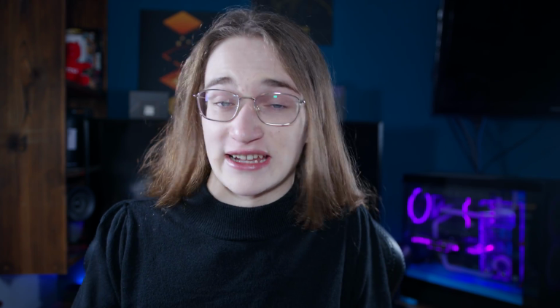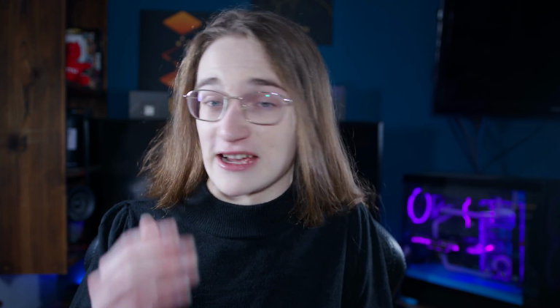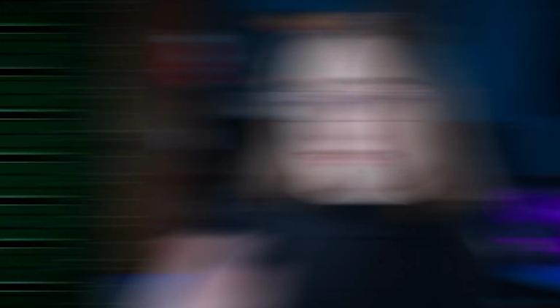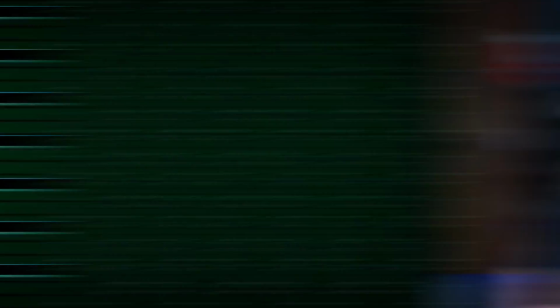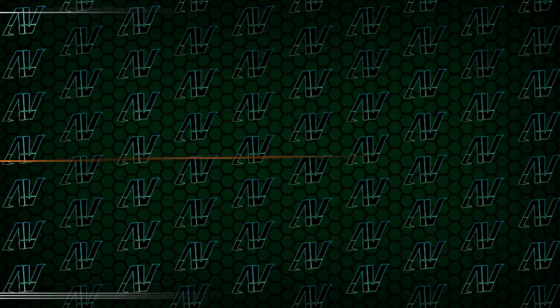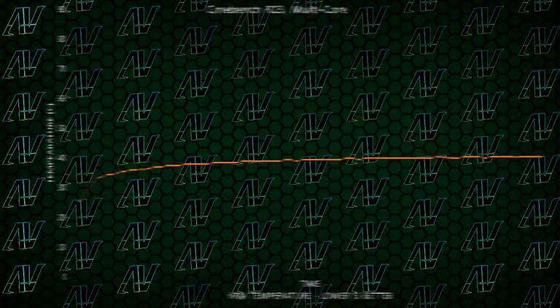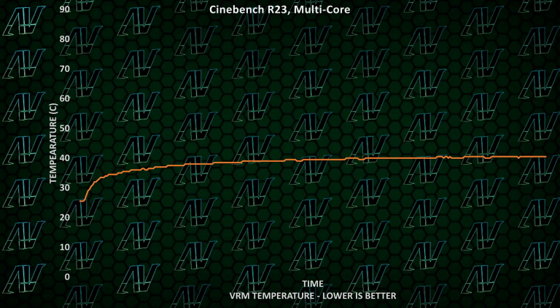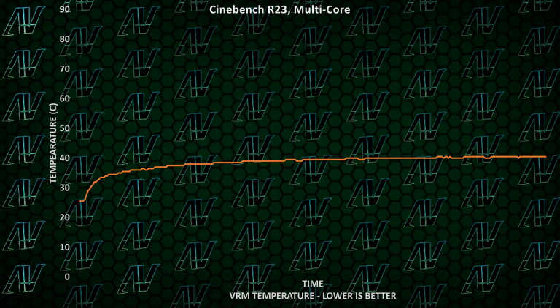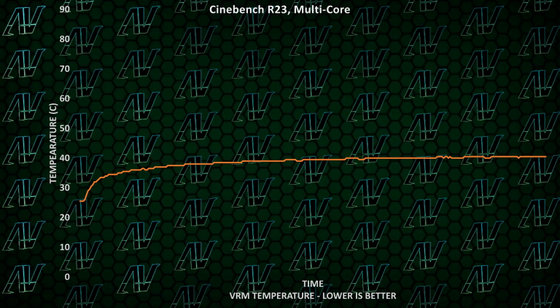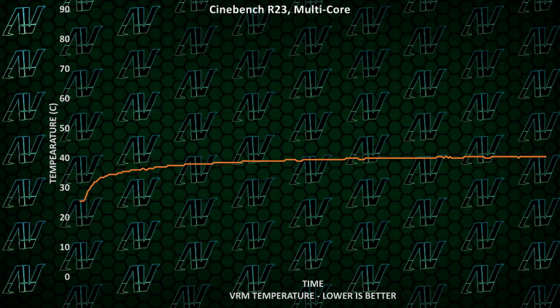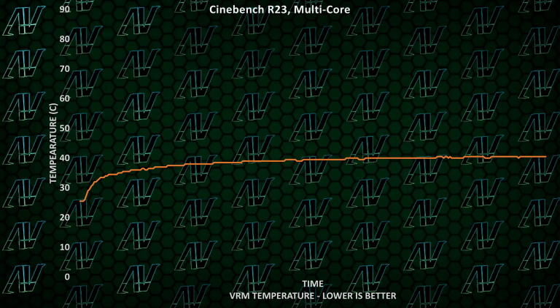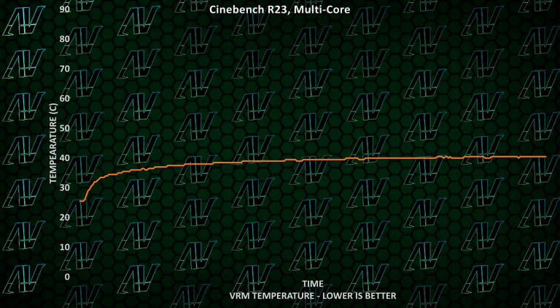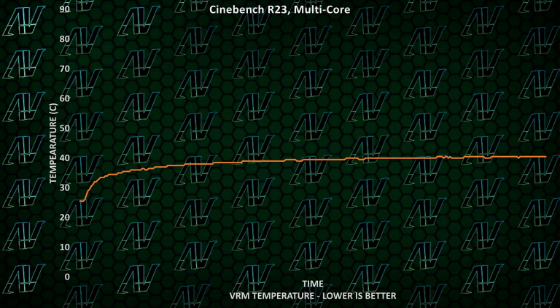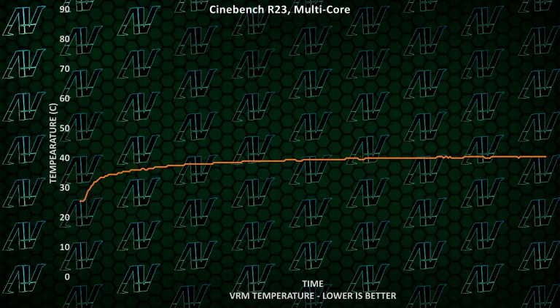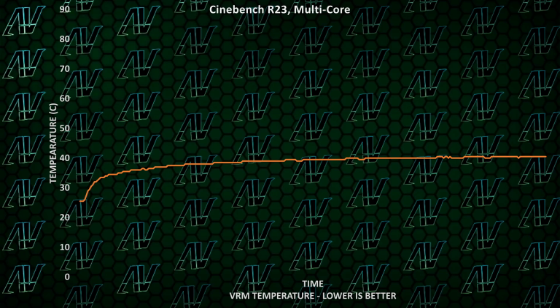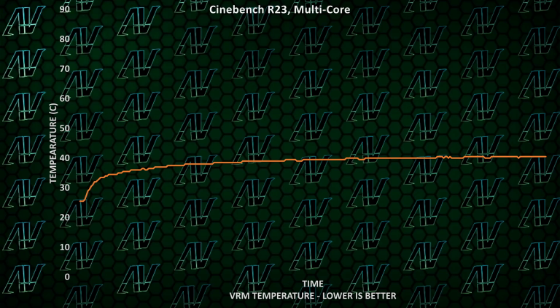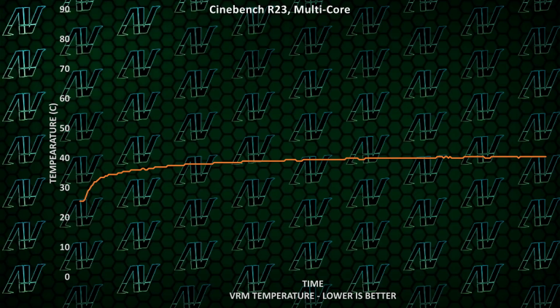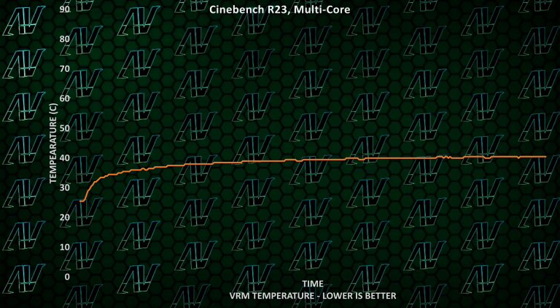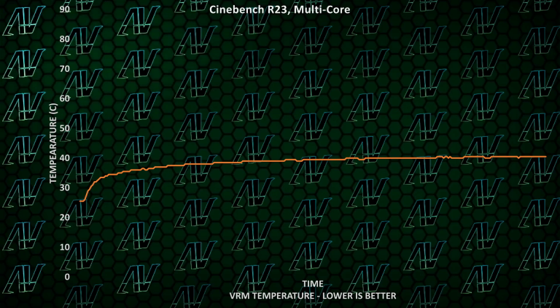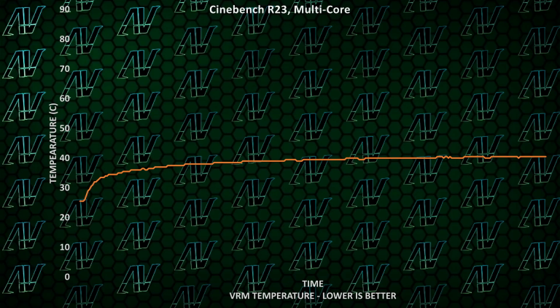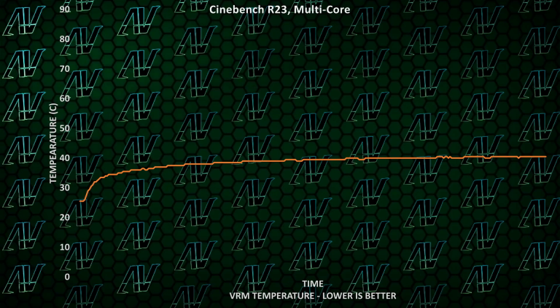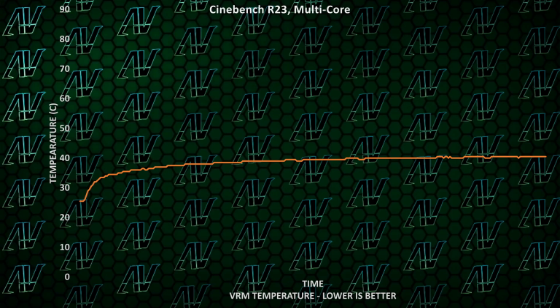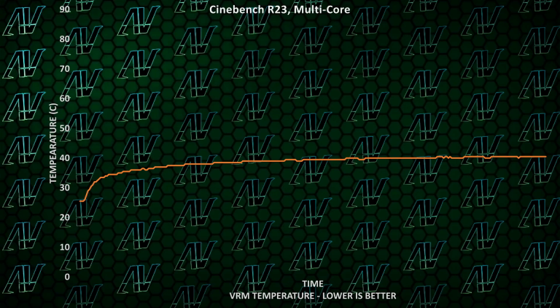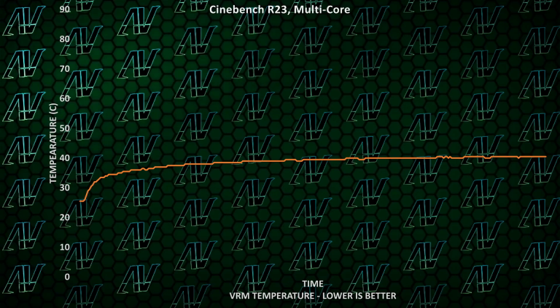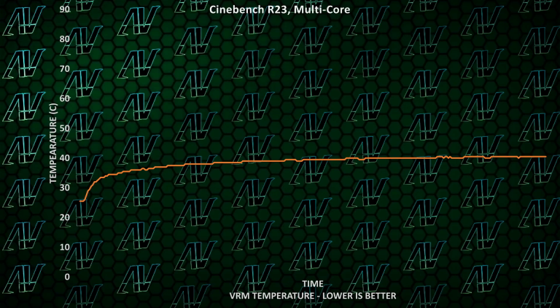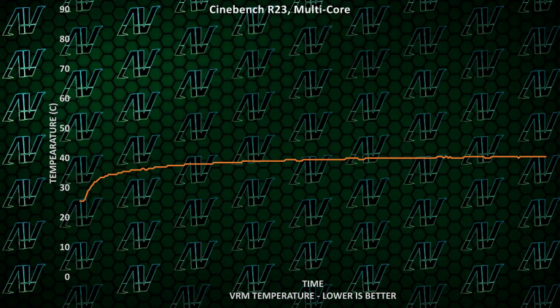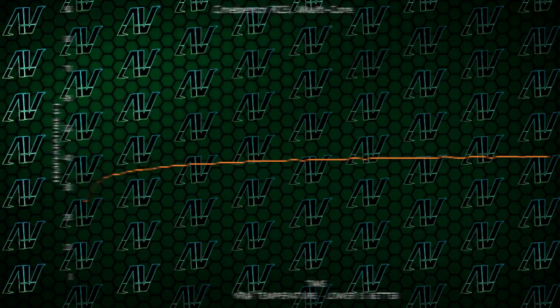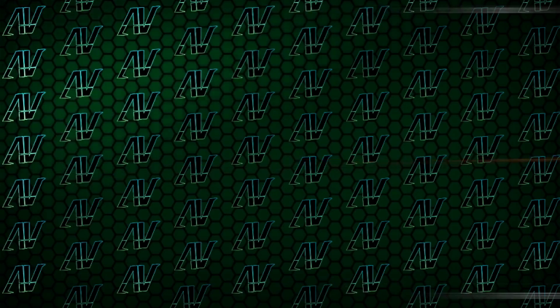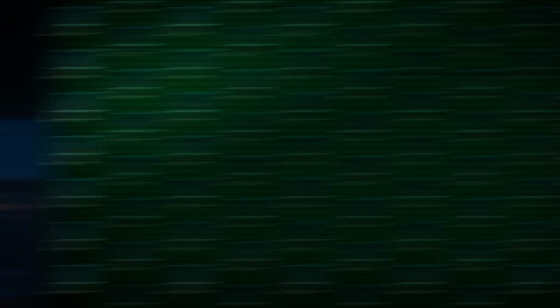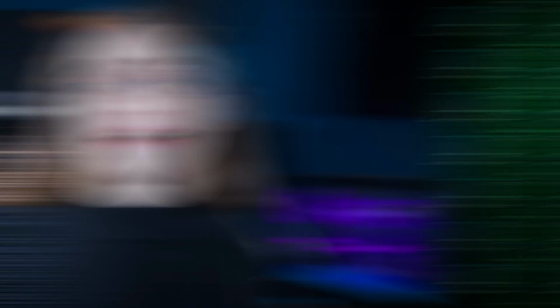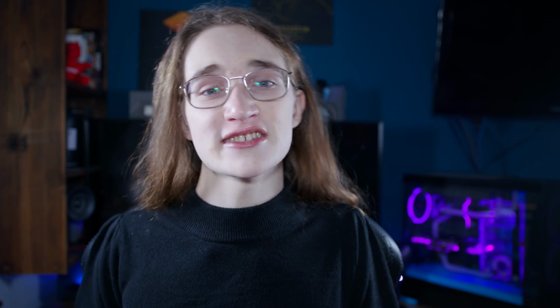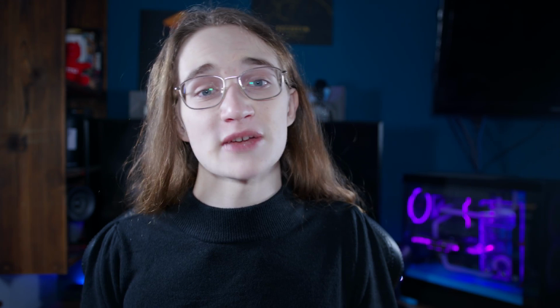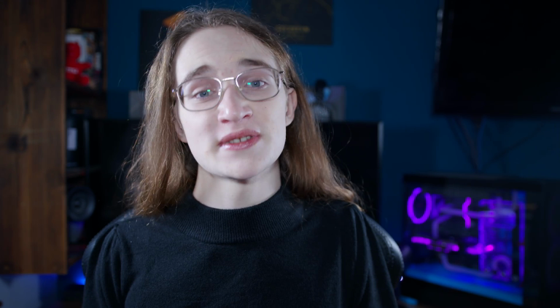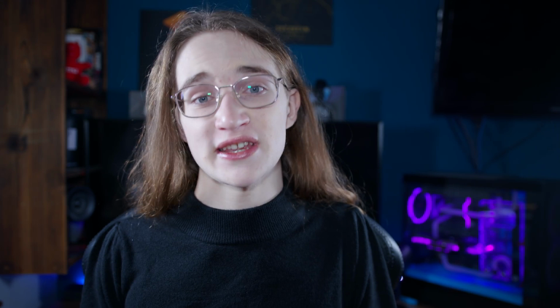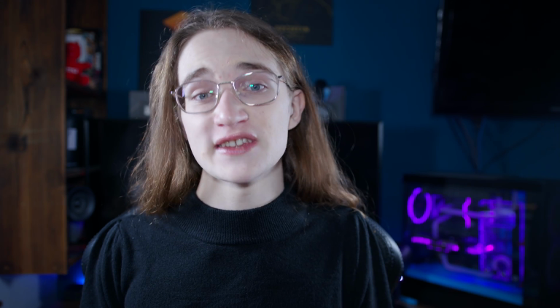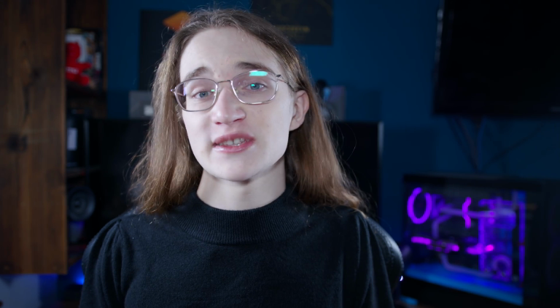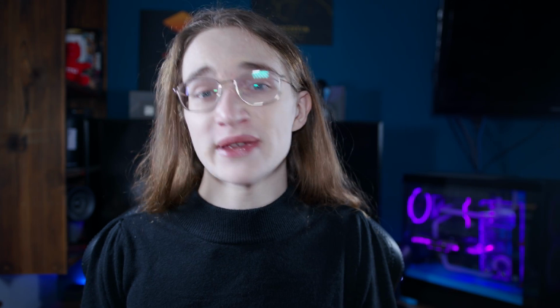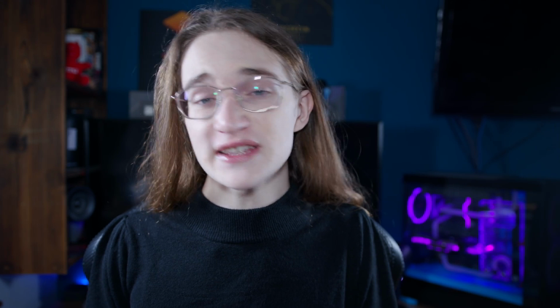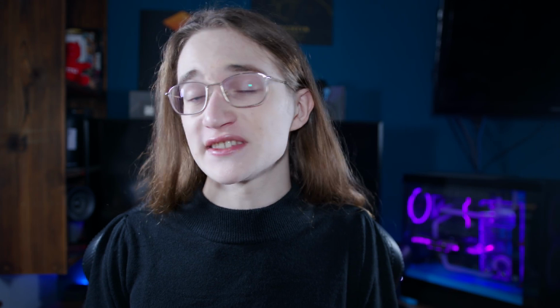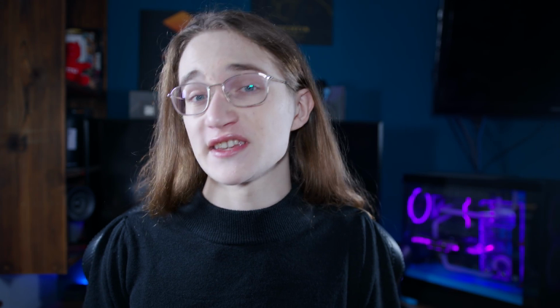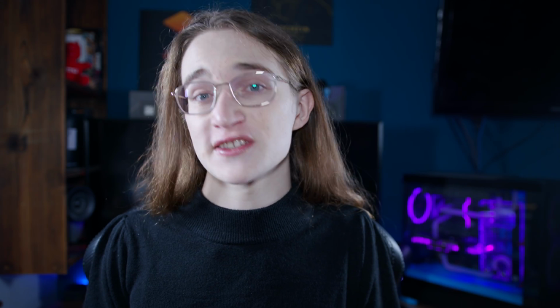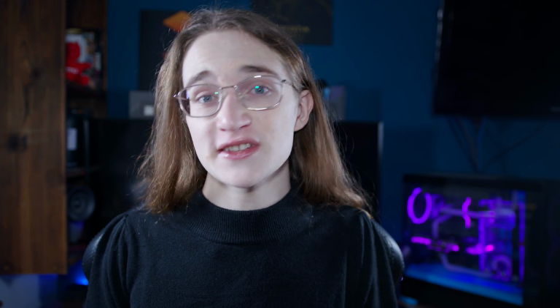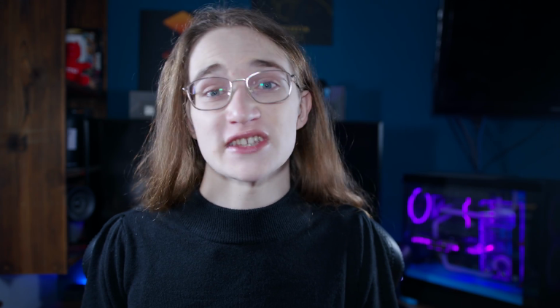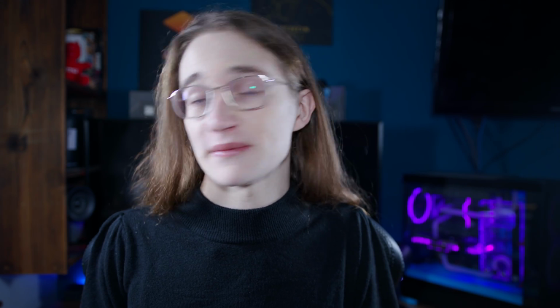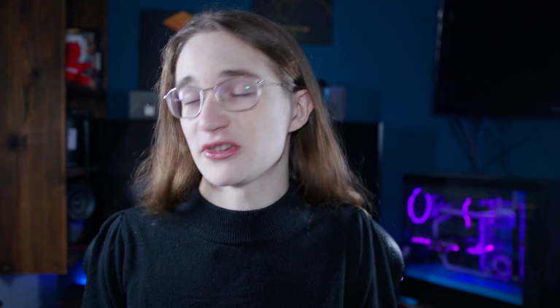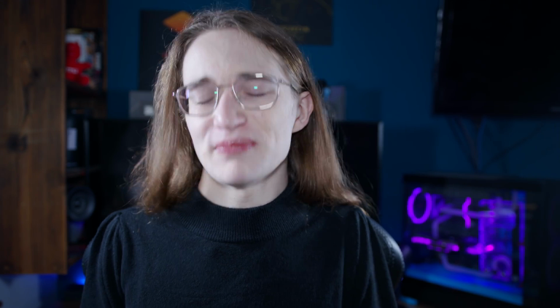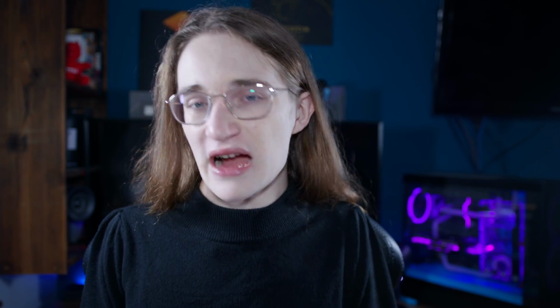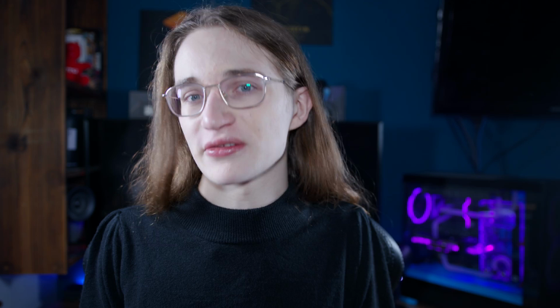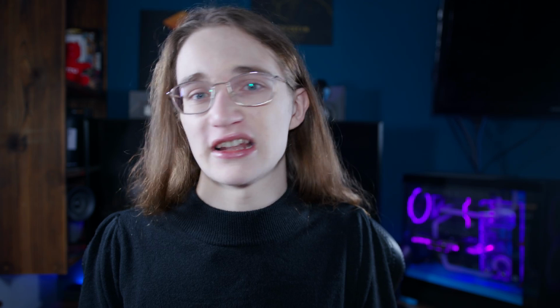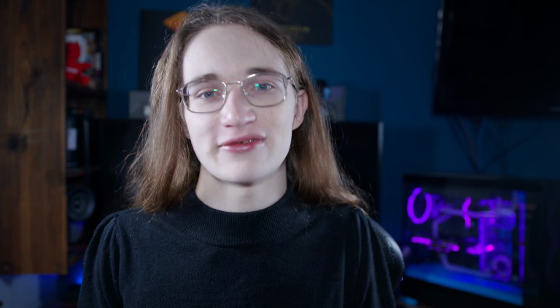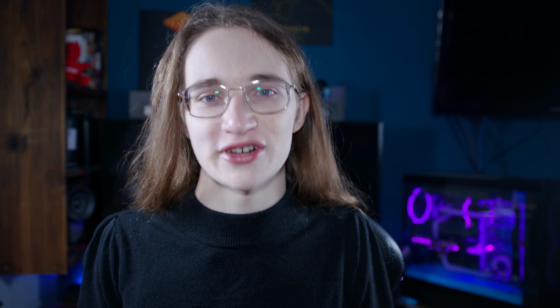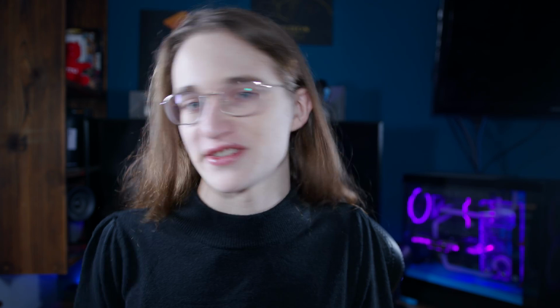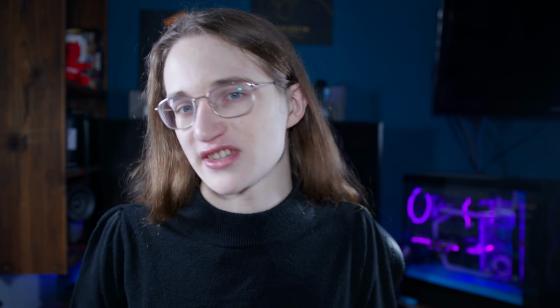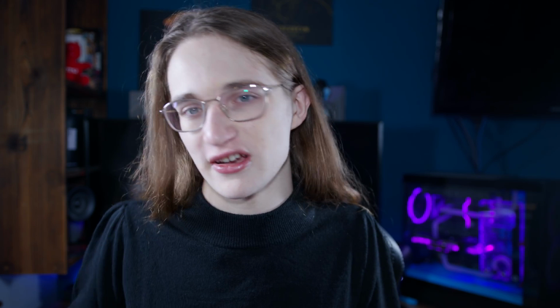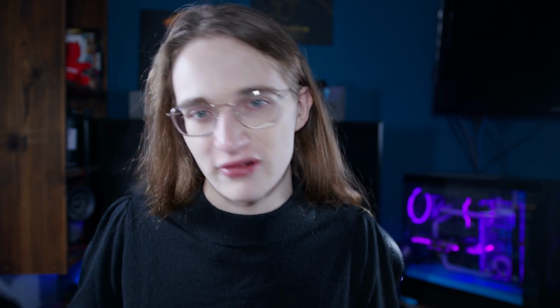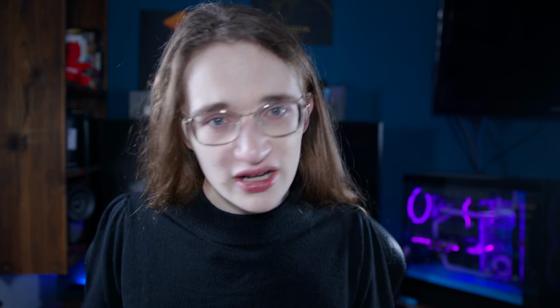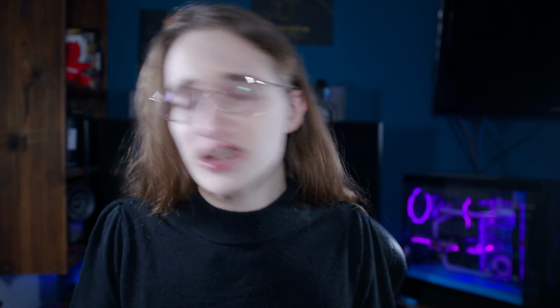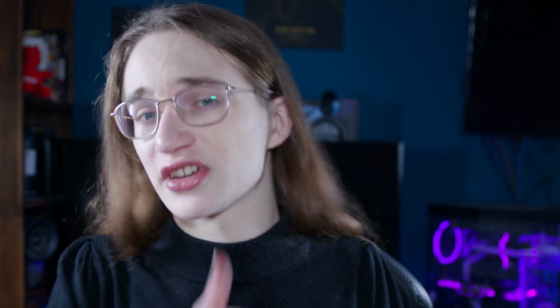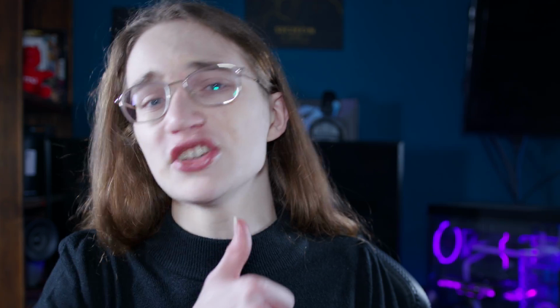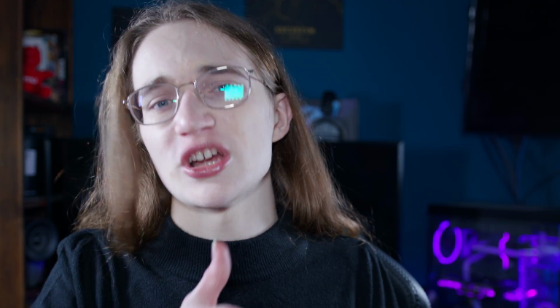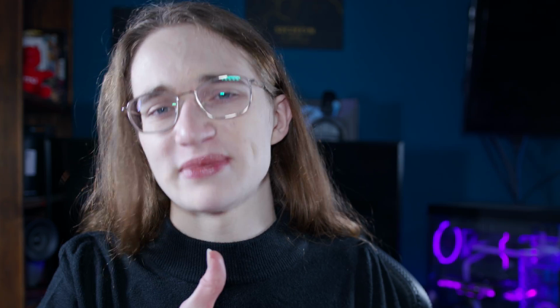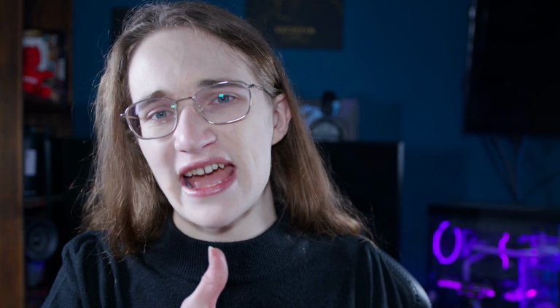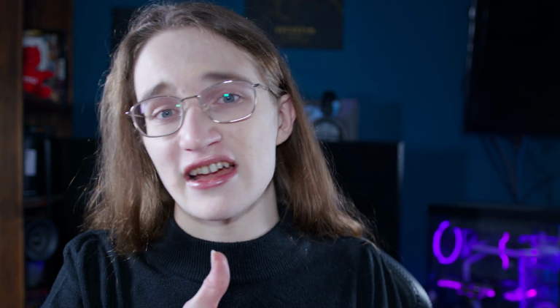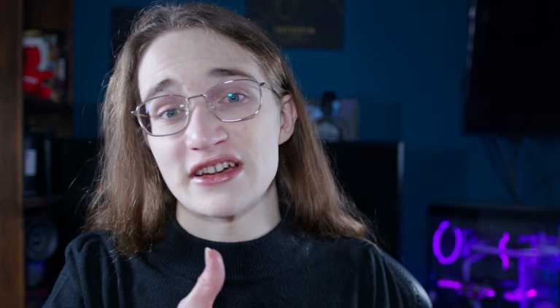And after testing, it does appear that MSI didn't mess up sticking some heatsinks to the CPU power delivery. So, good job there.